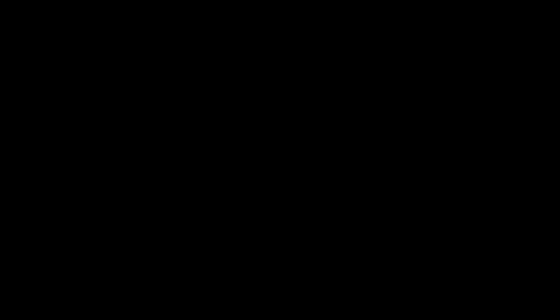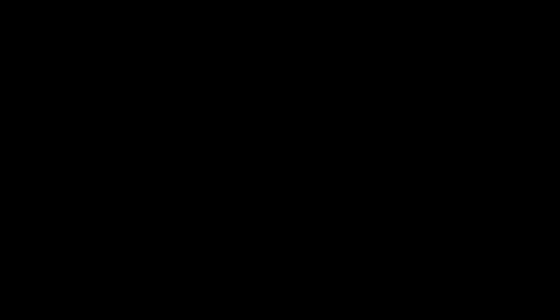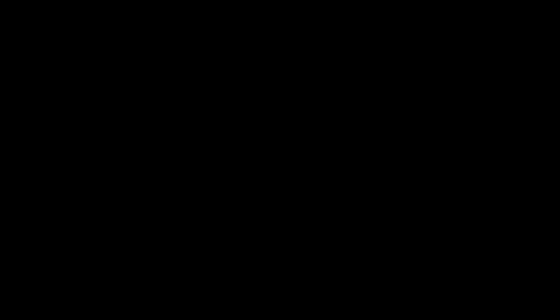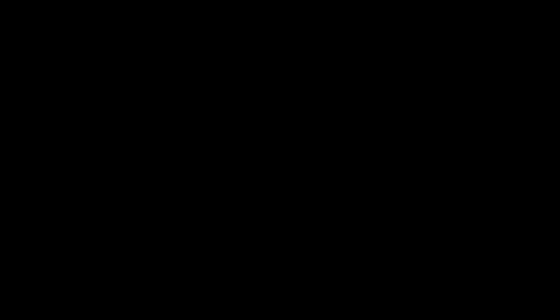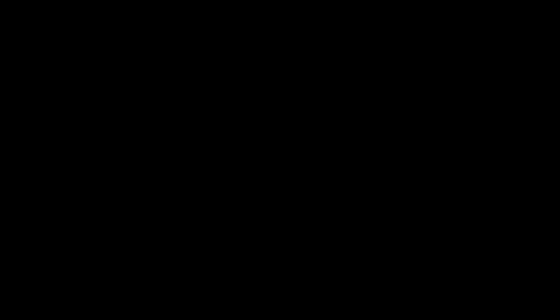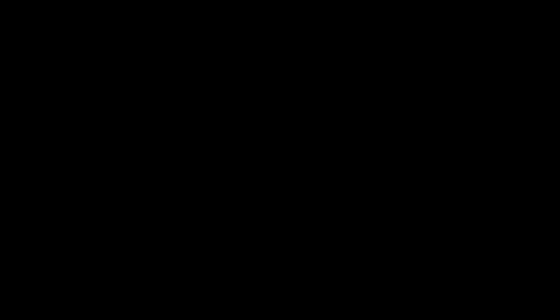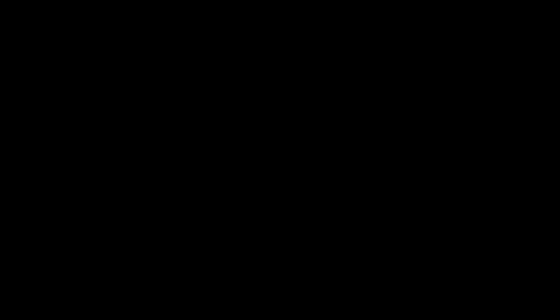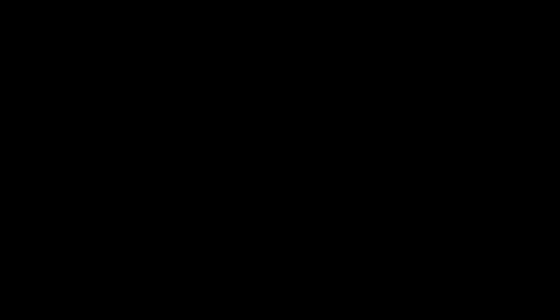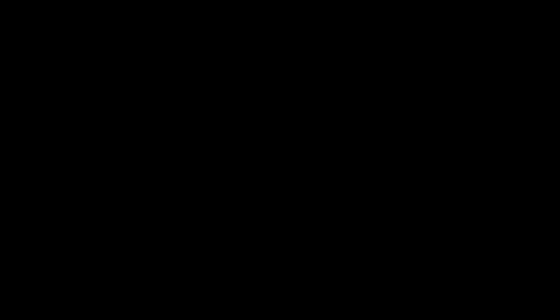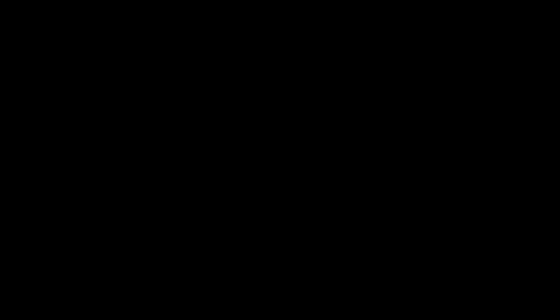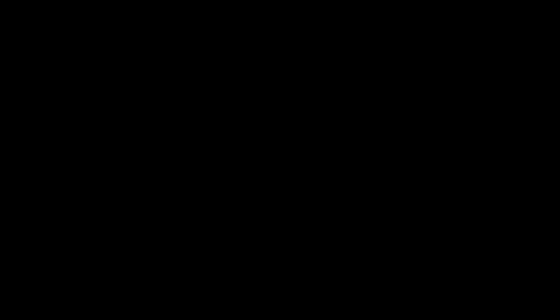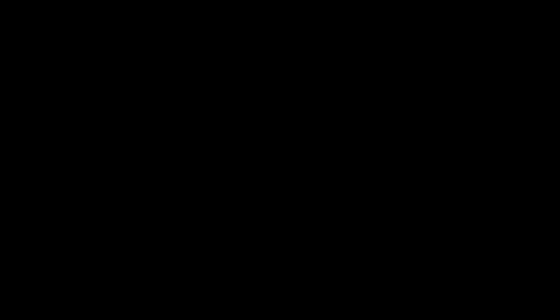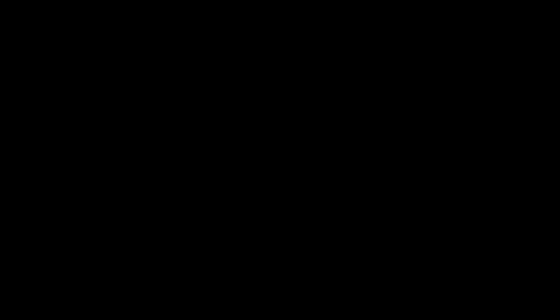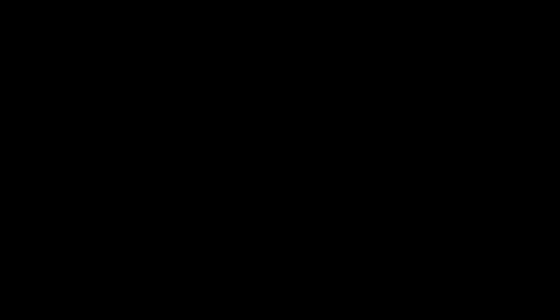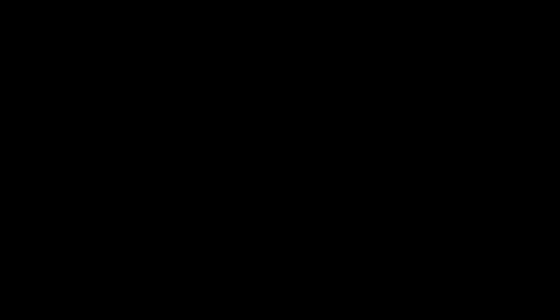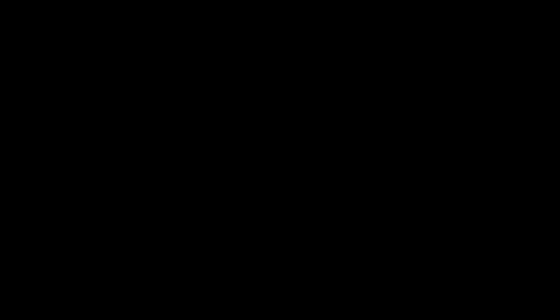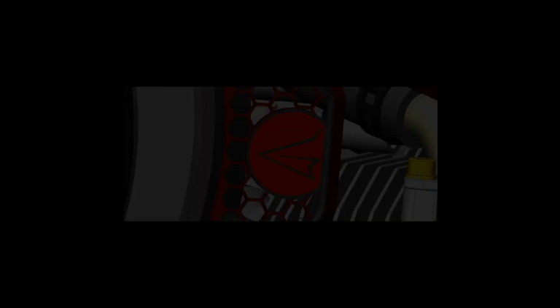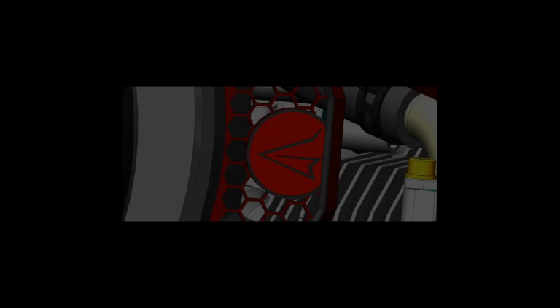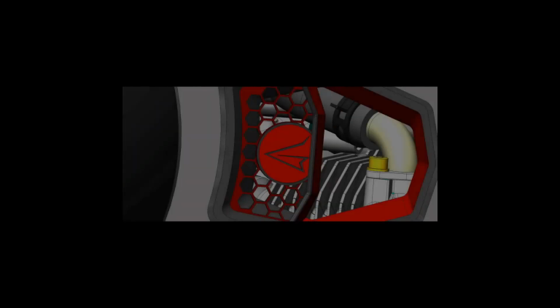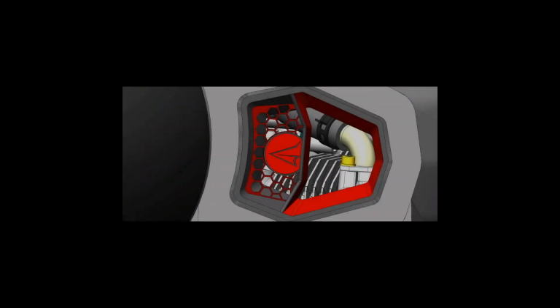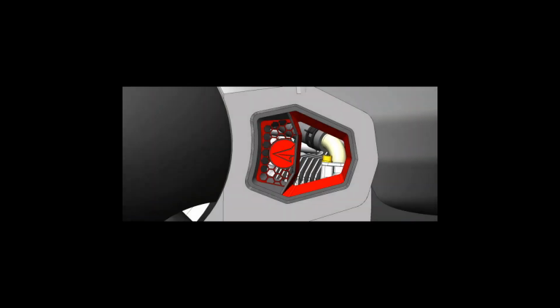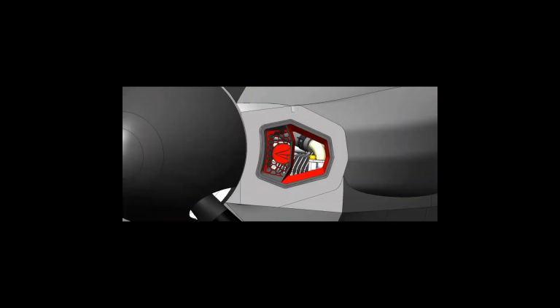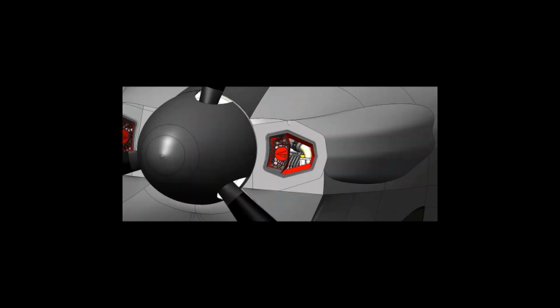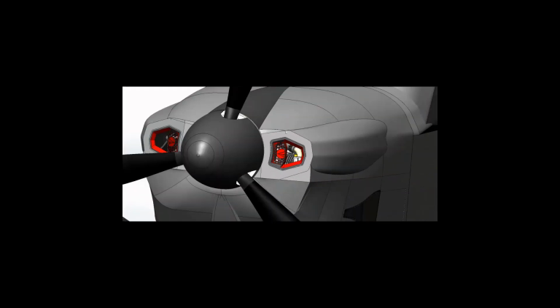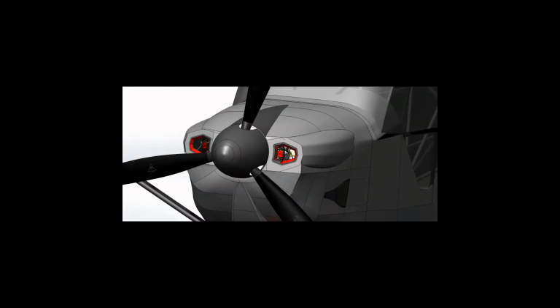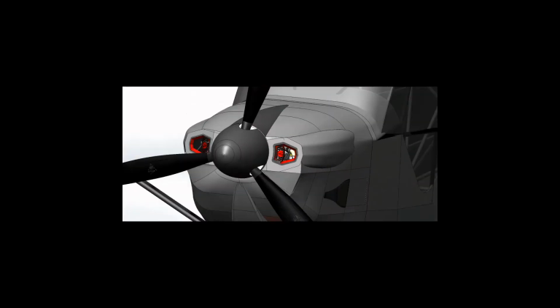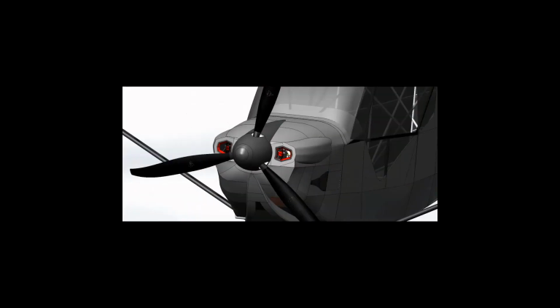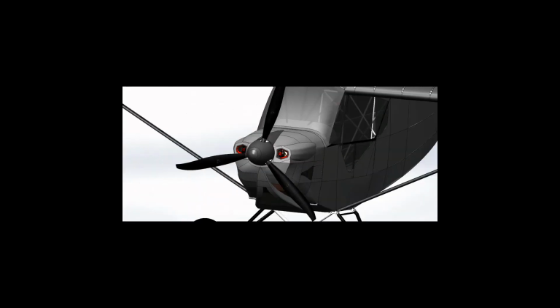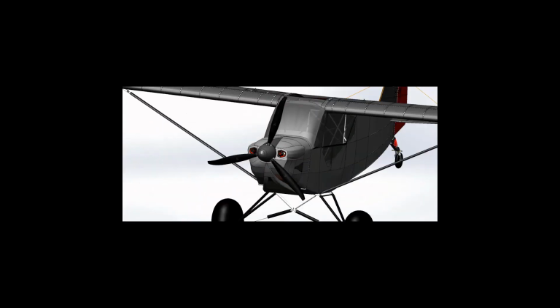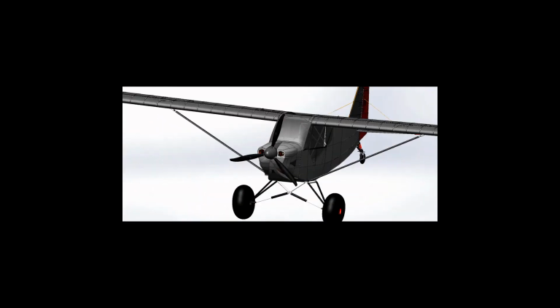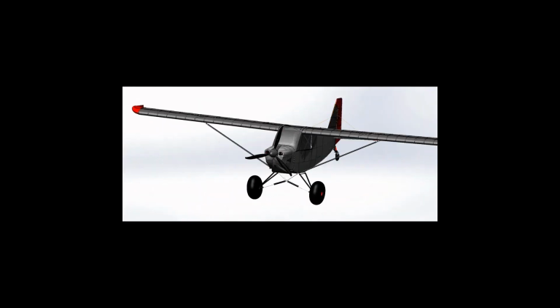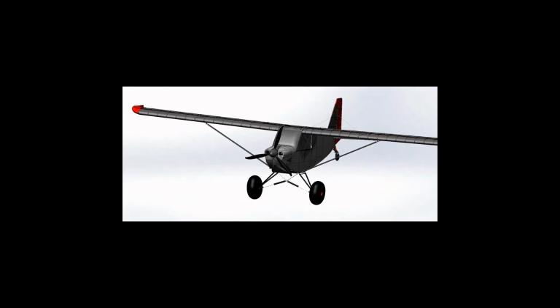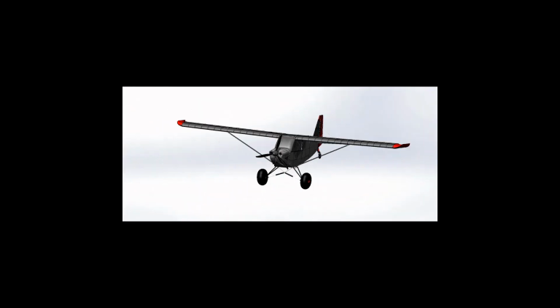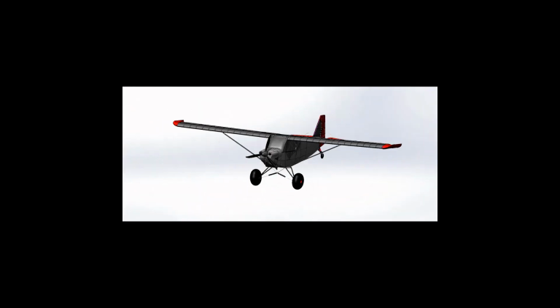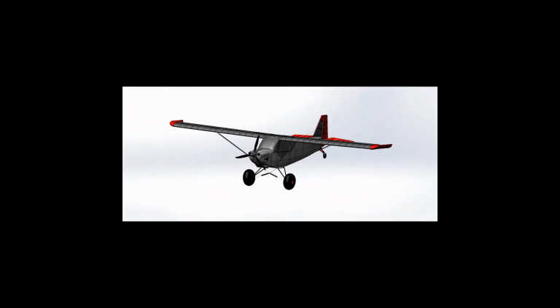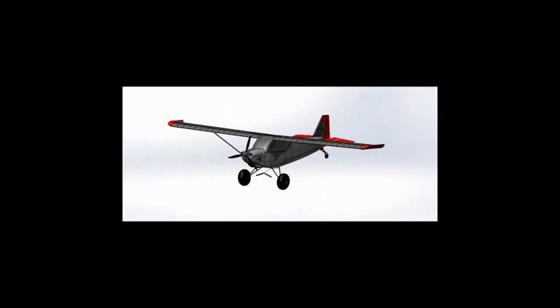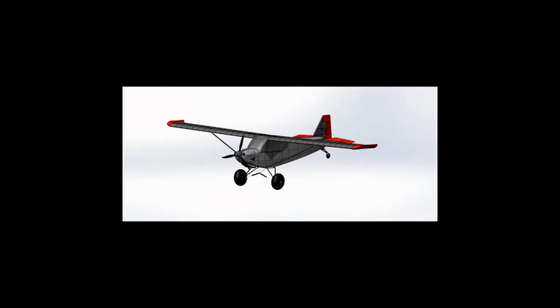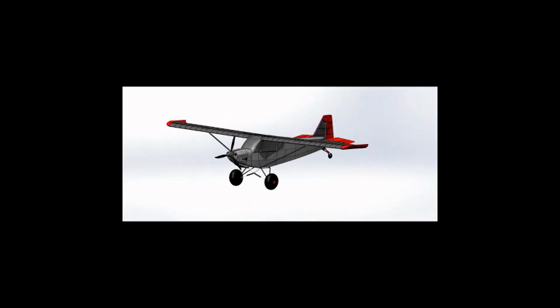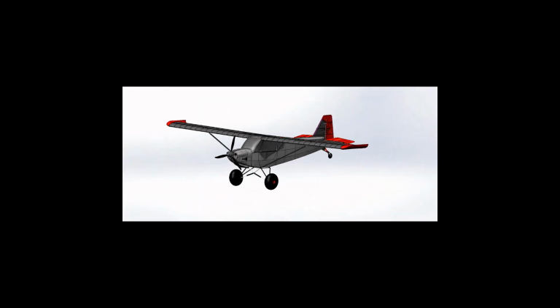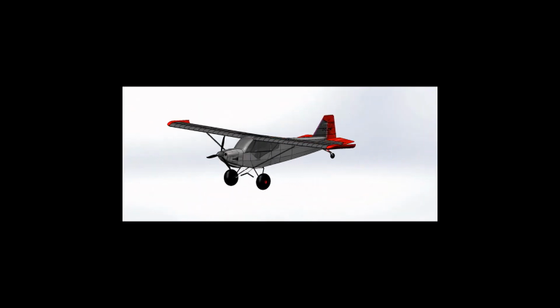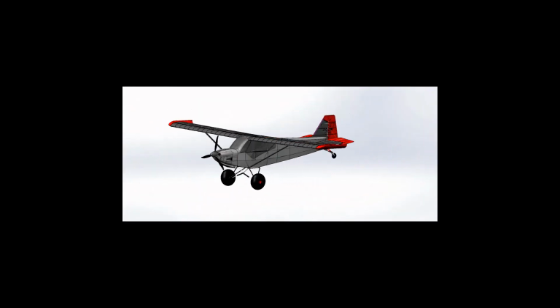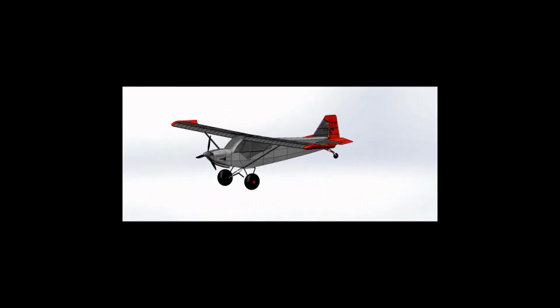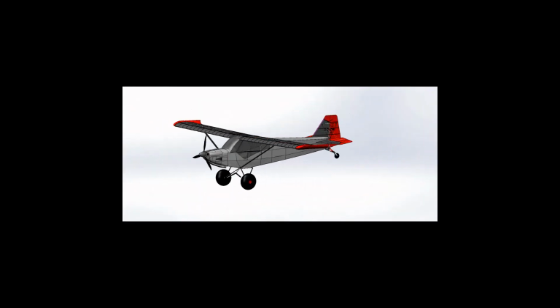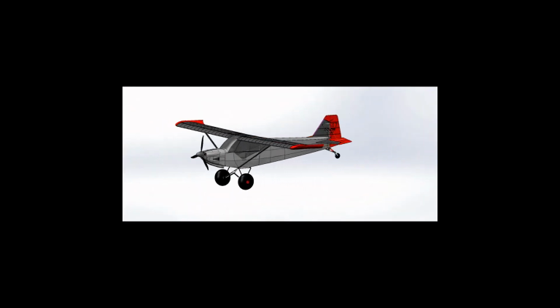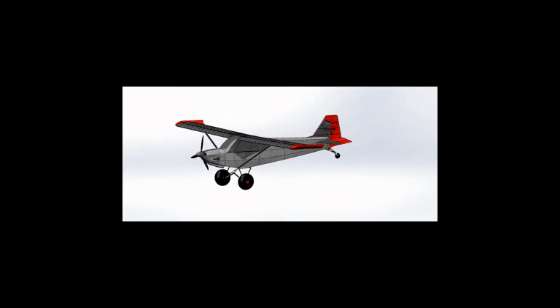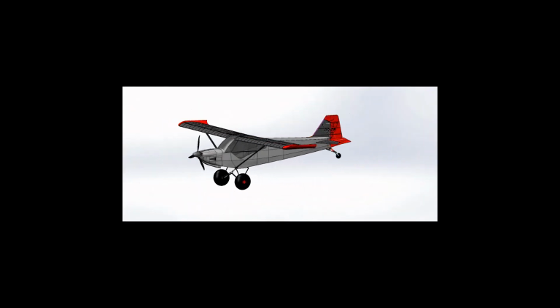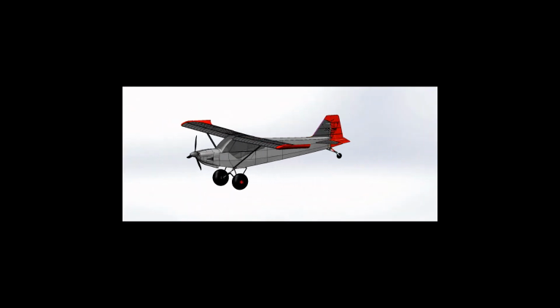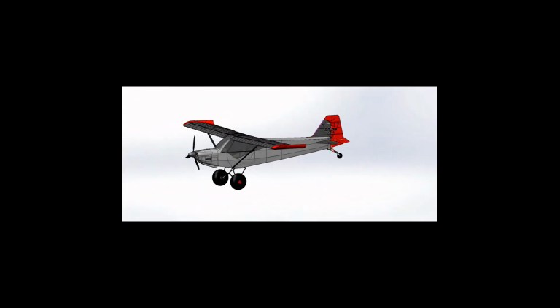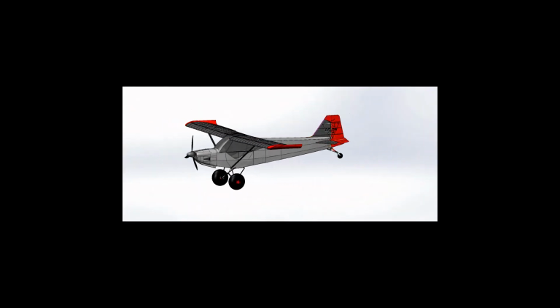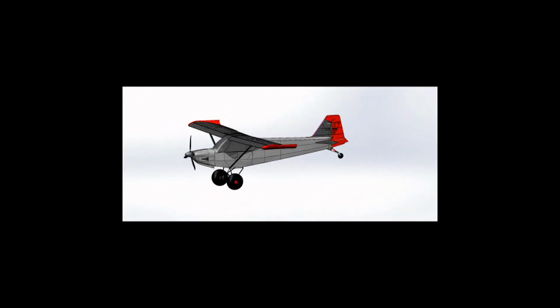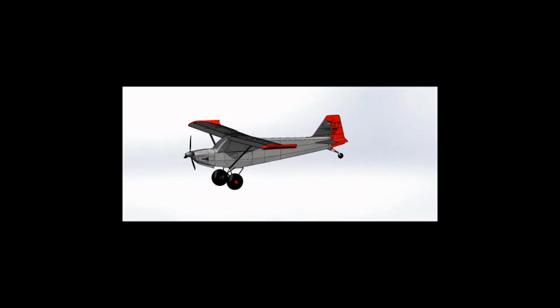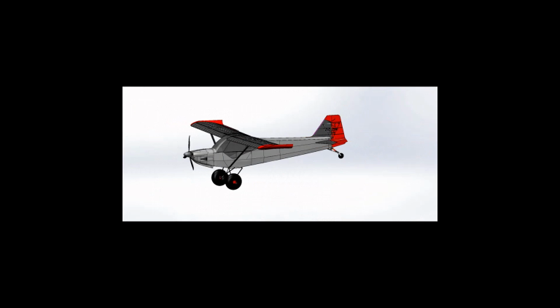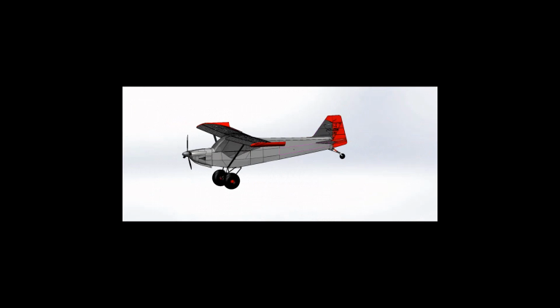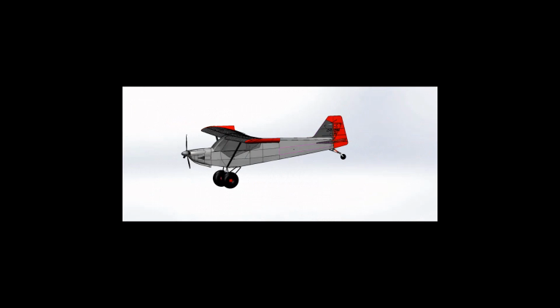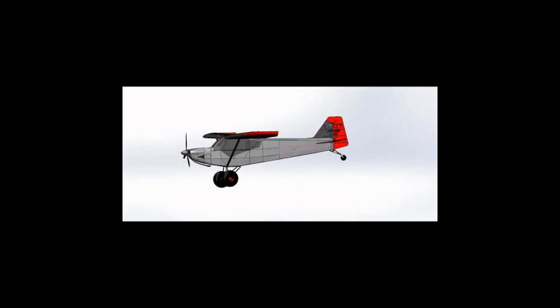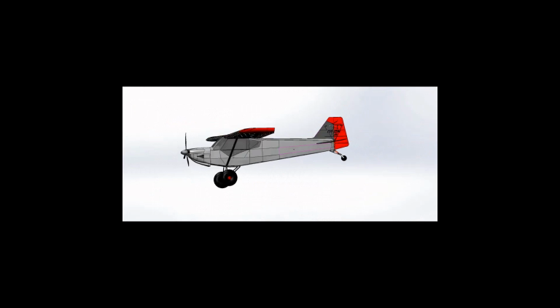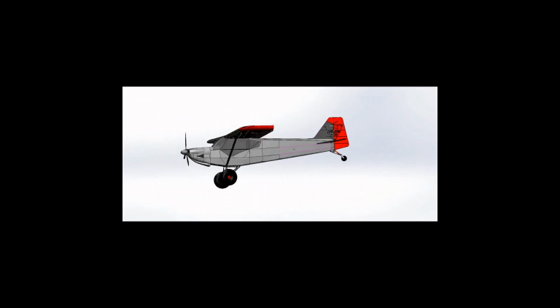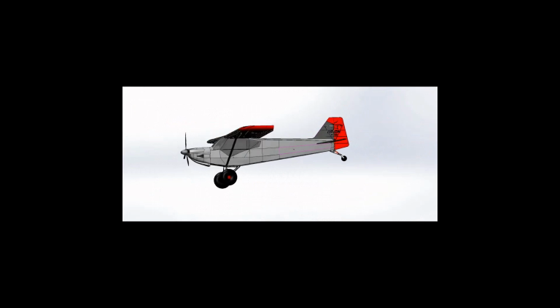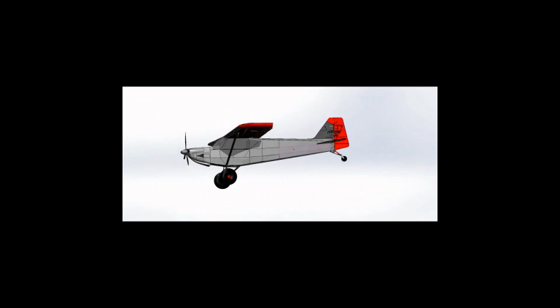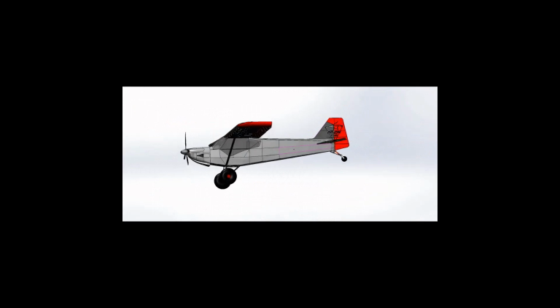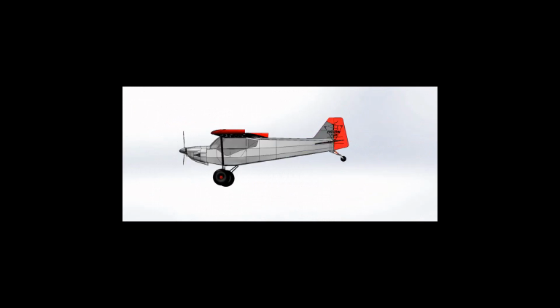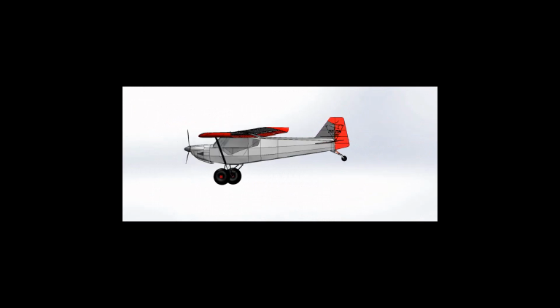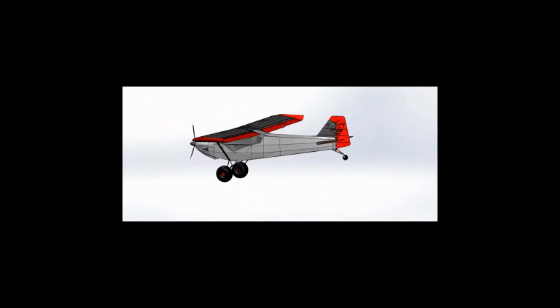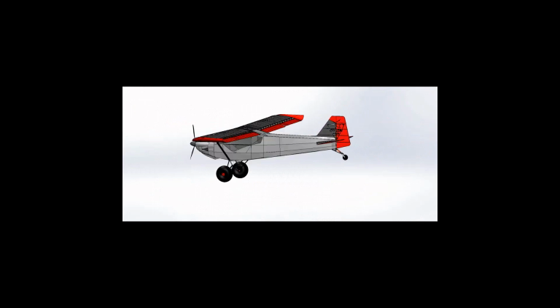Since the last time you saw us, we made a cowling. The process began with us designing the cowling in our CAD software.